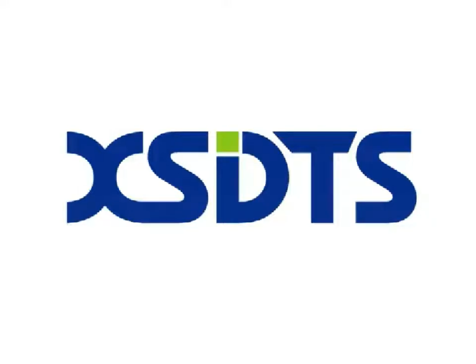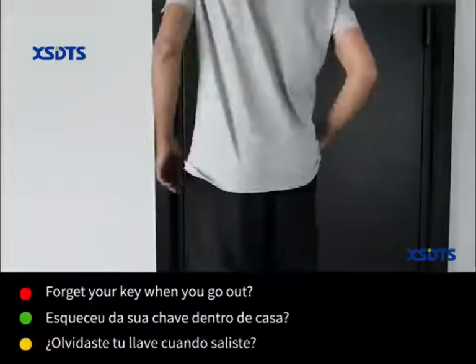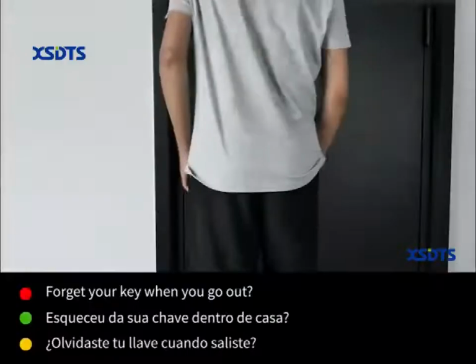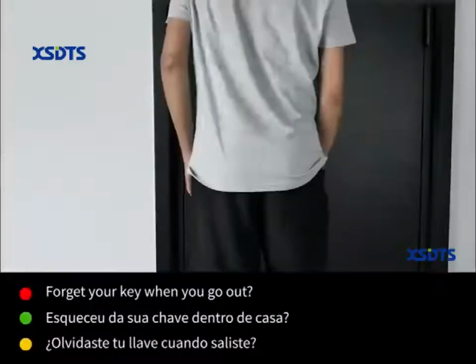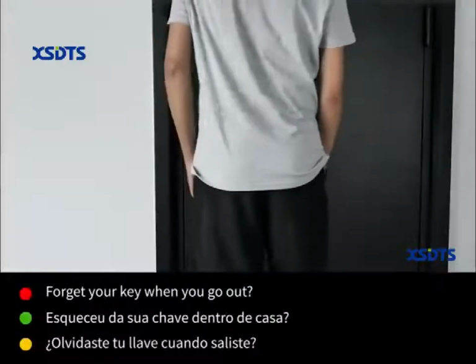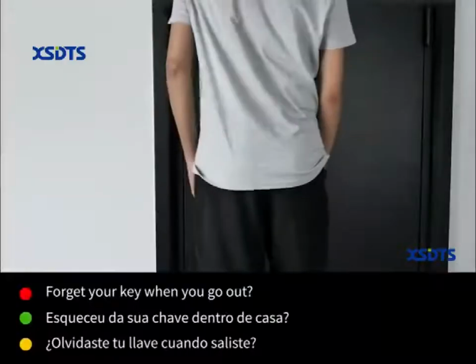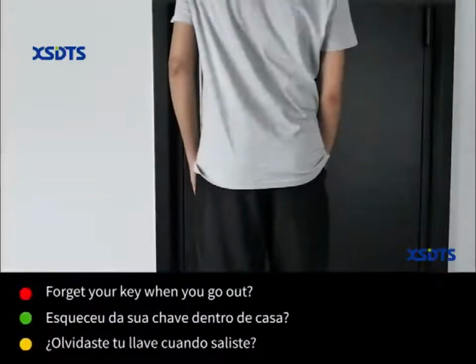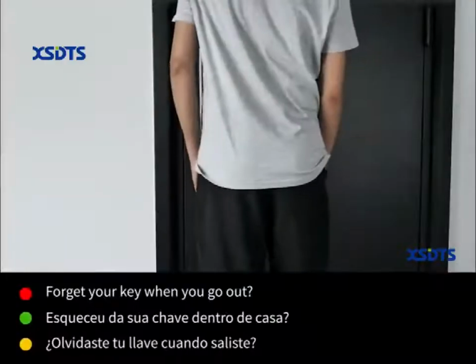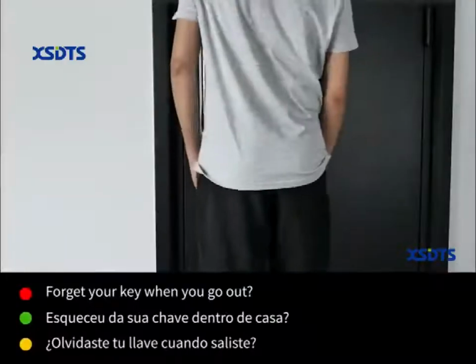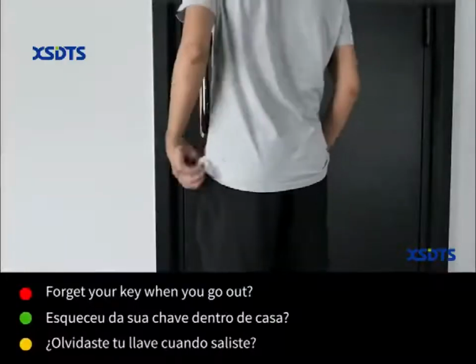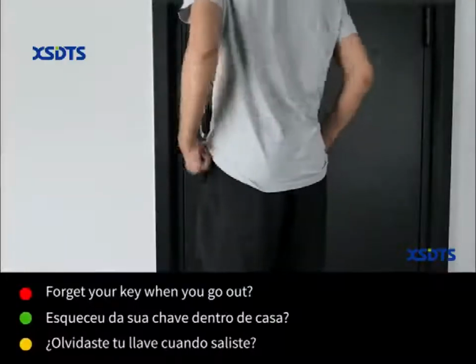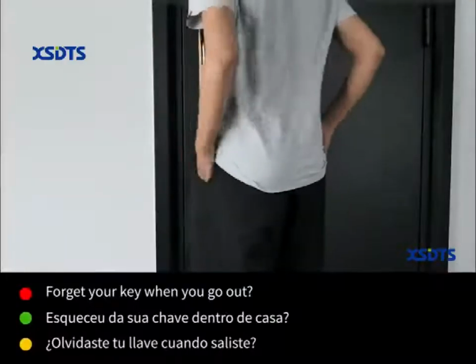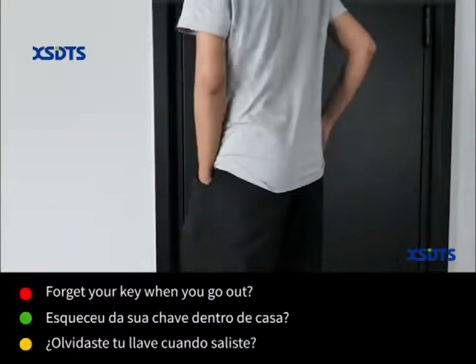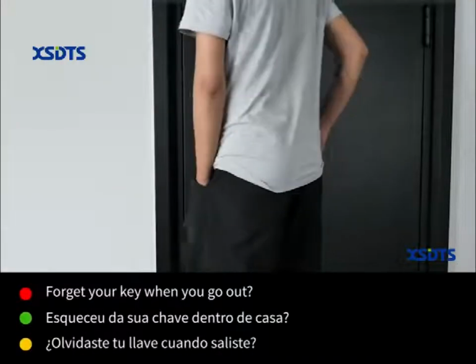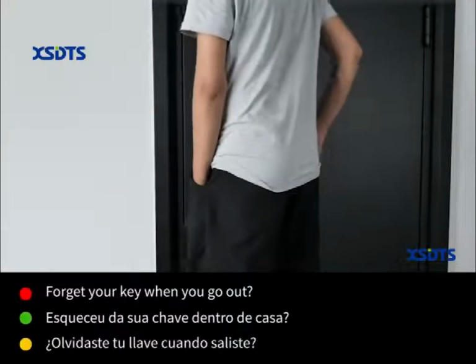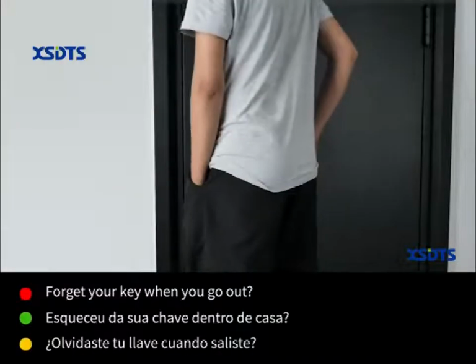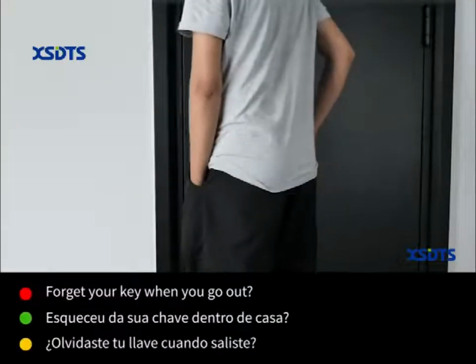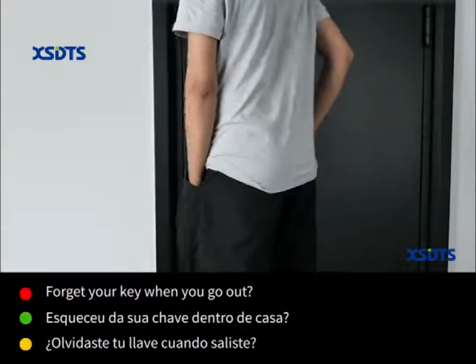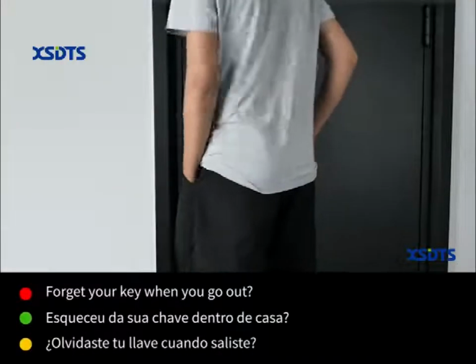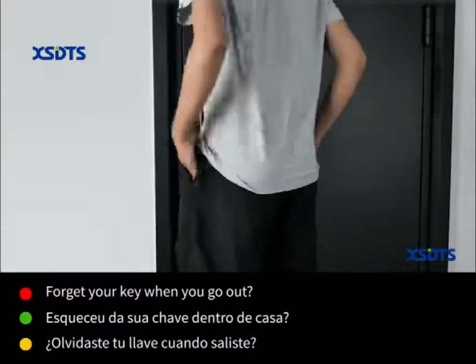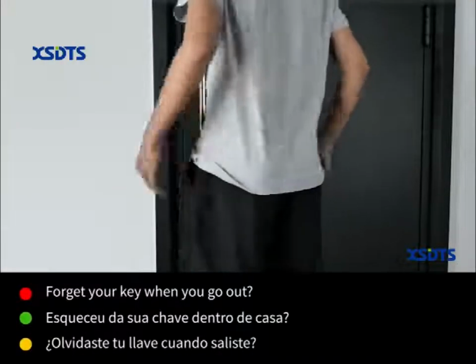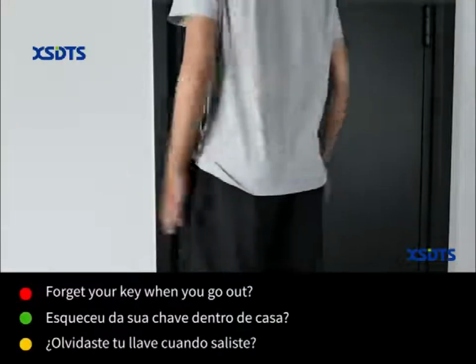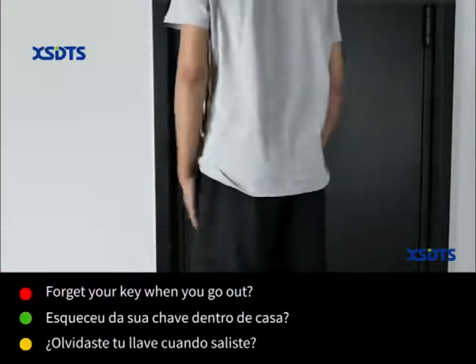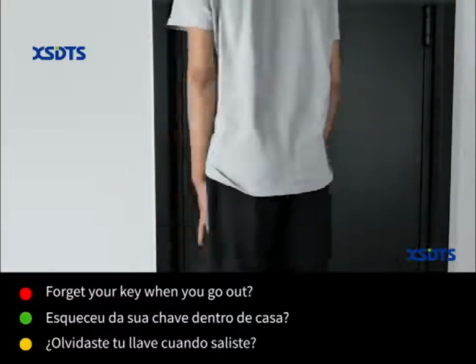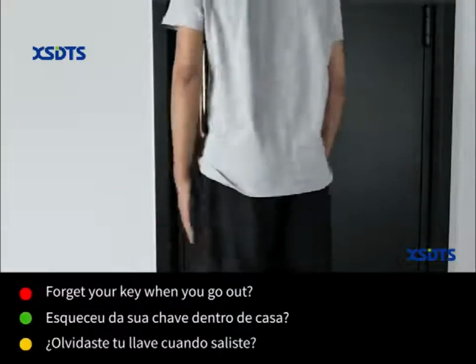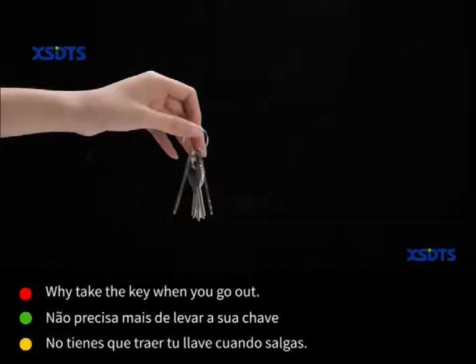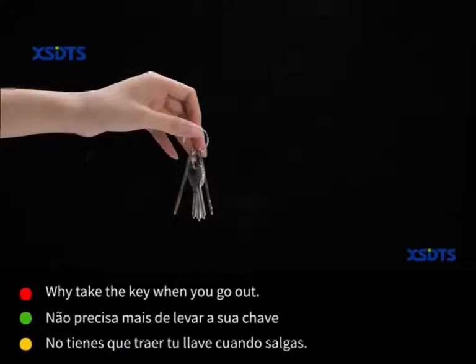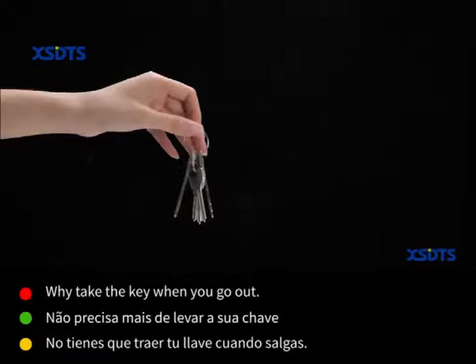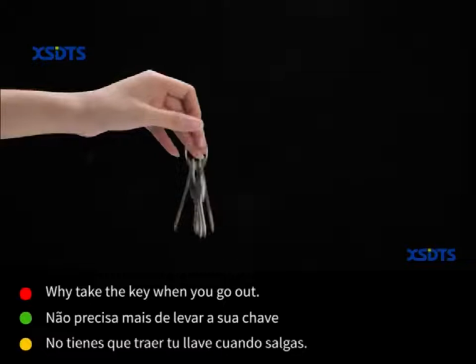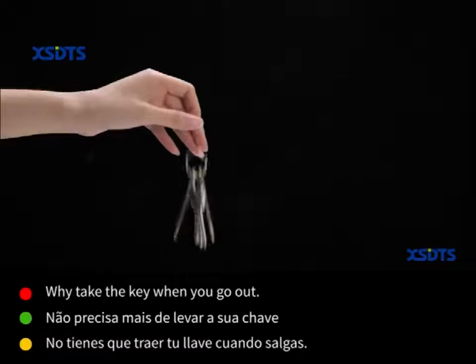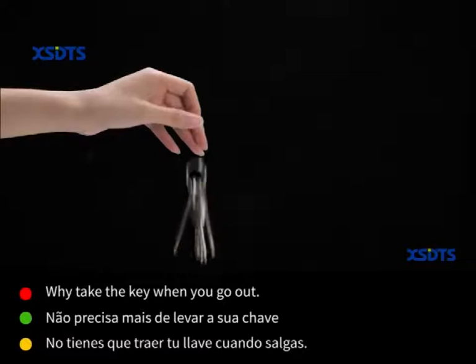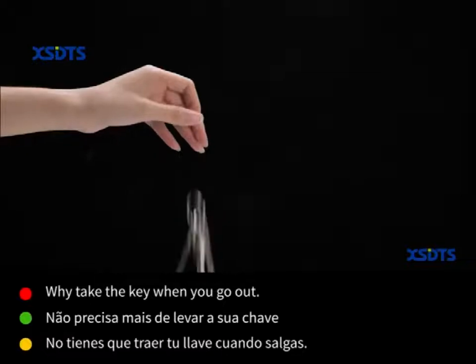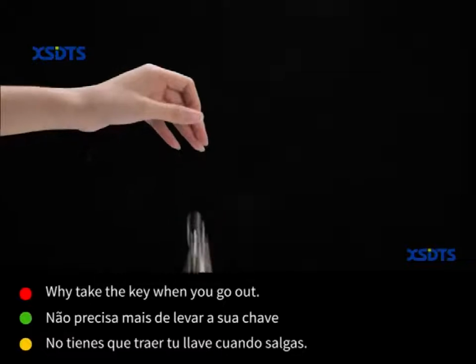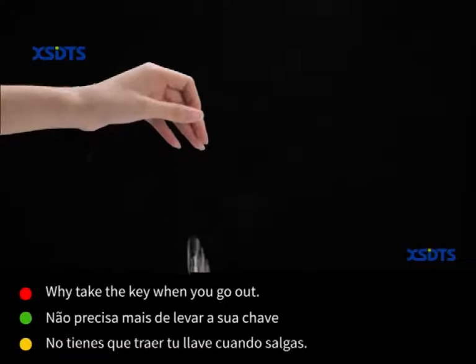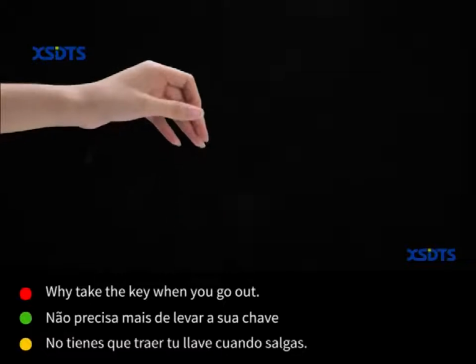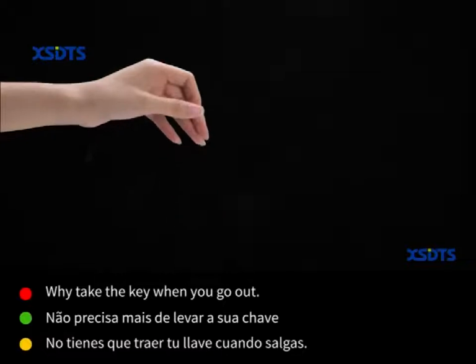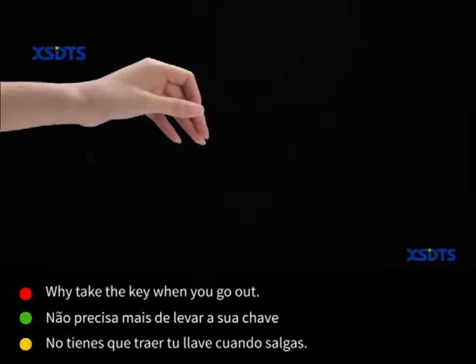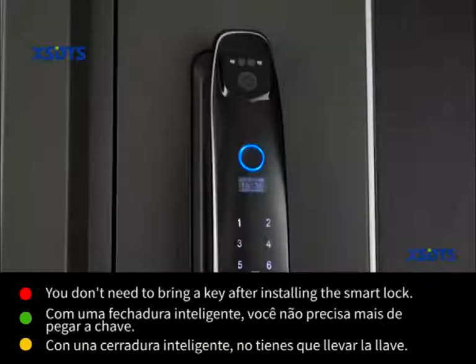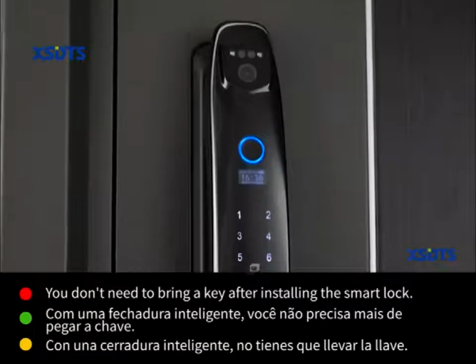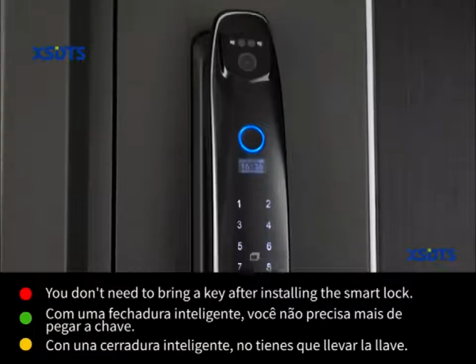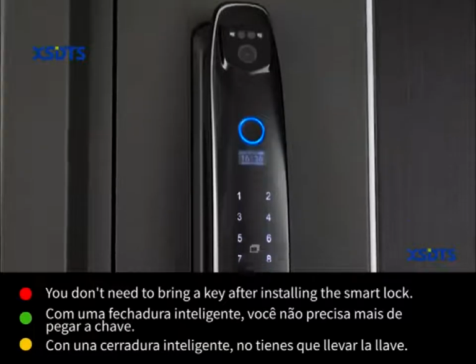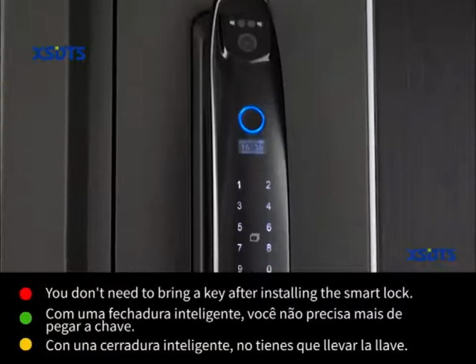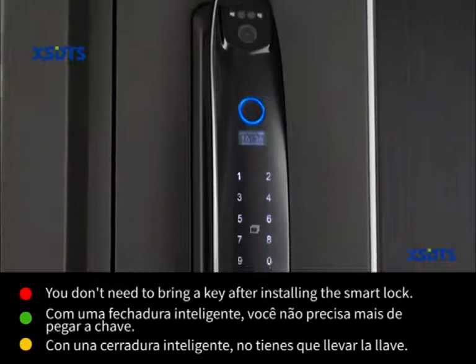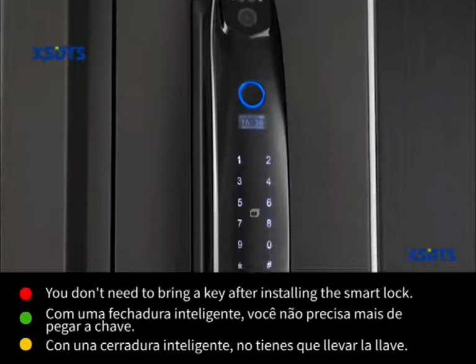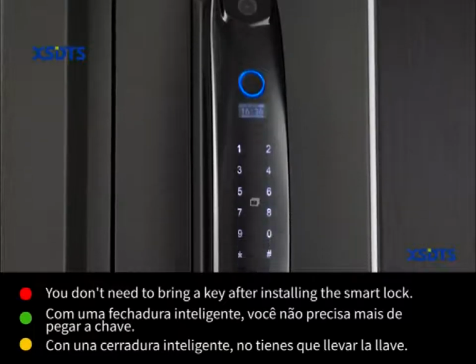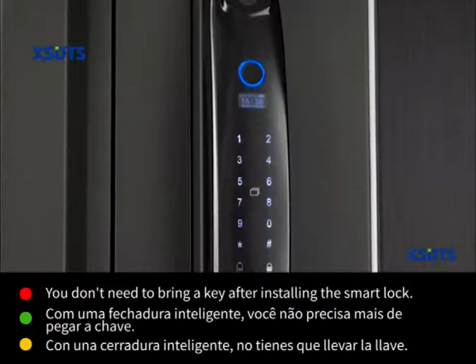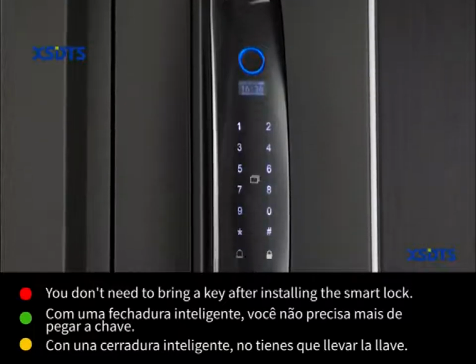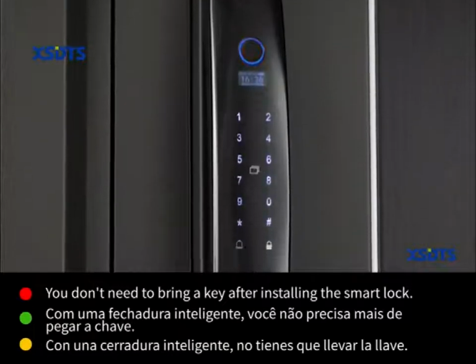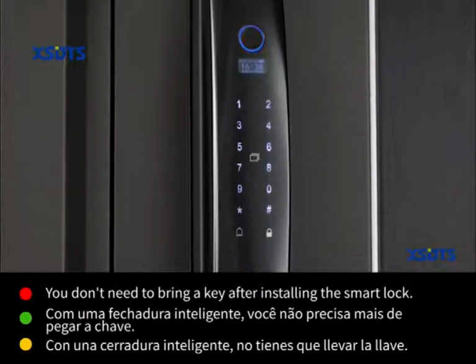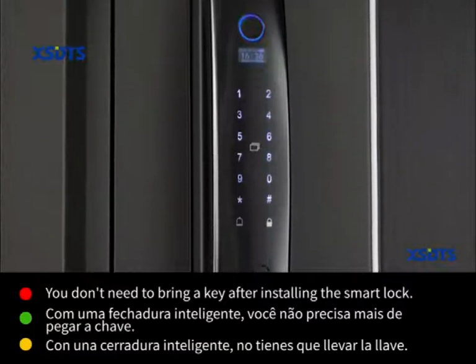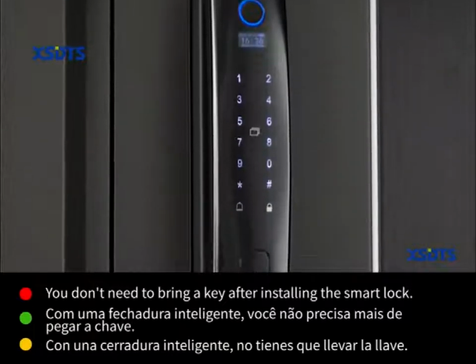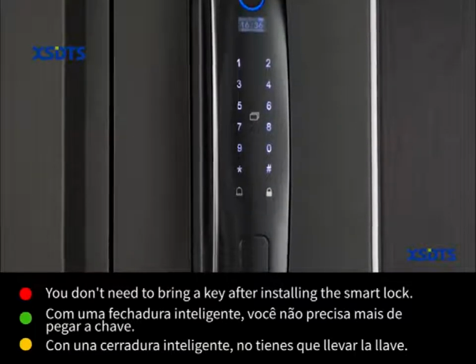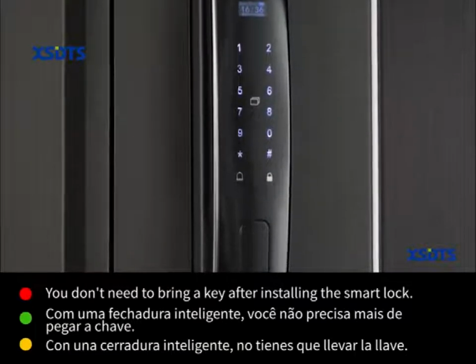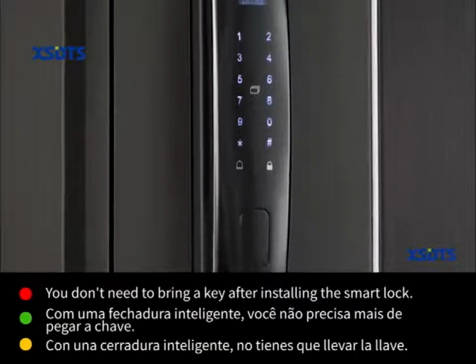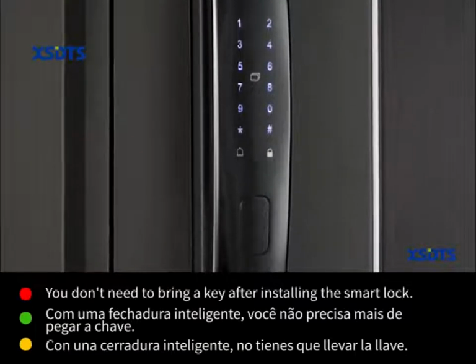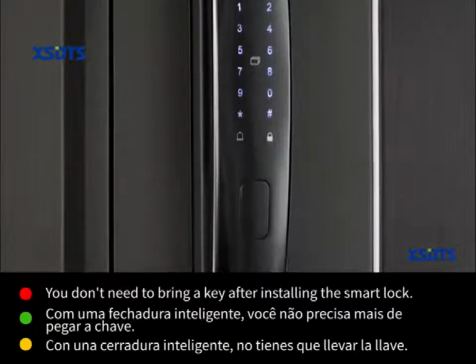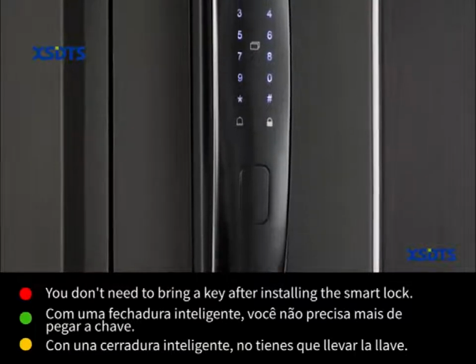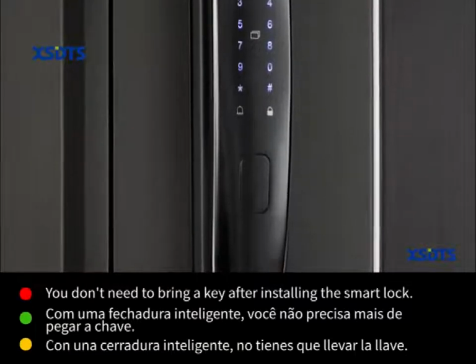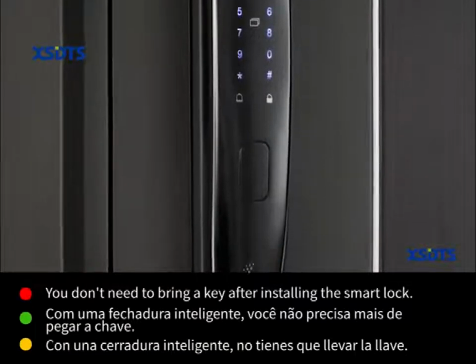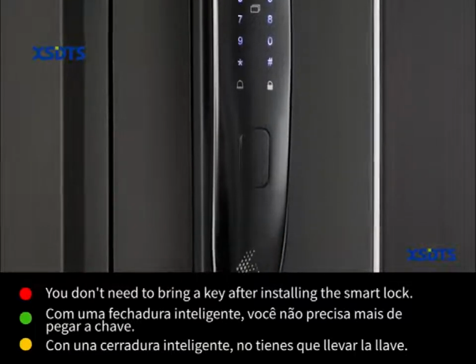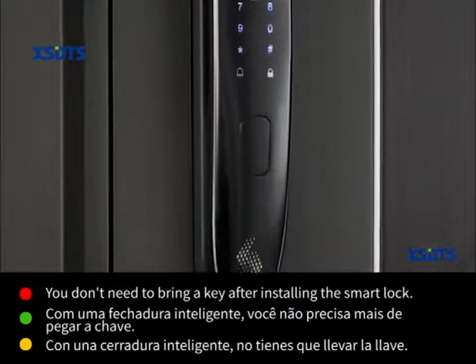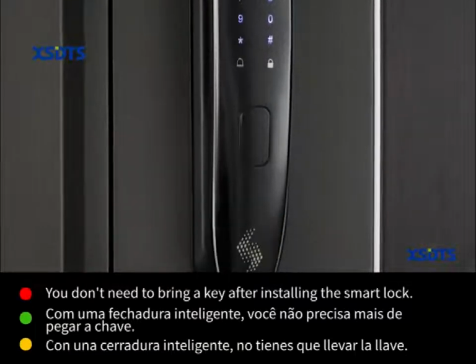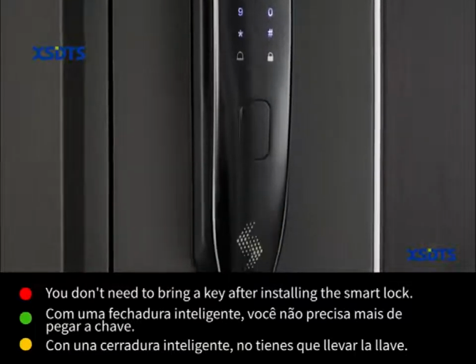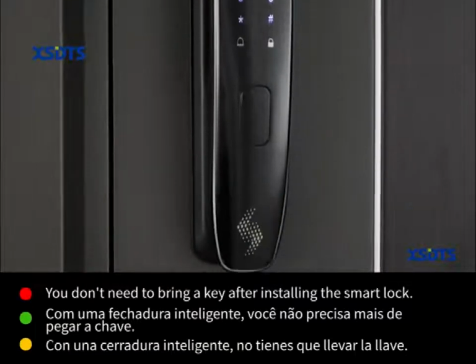Forget your key when you go out. Why check the key when you go out? You don't need to bring a key after installing the smart lock.